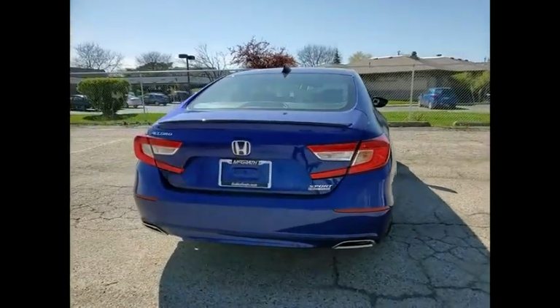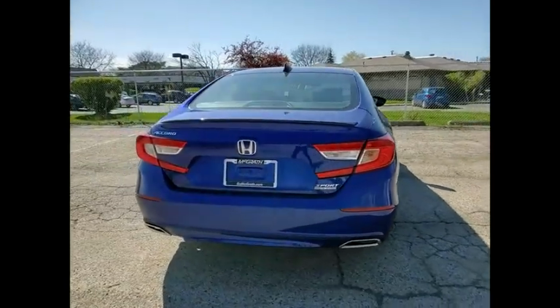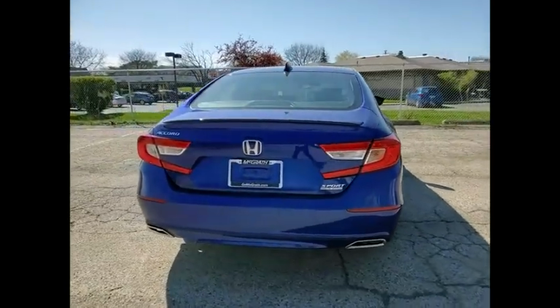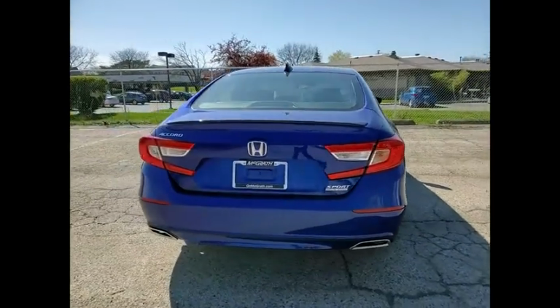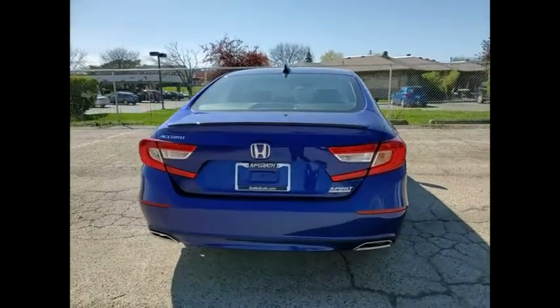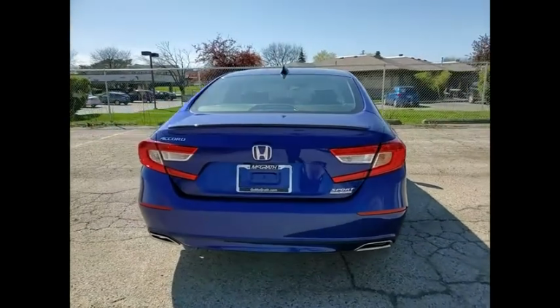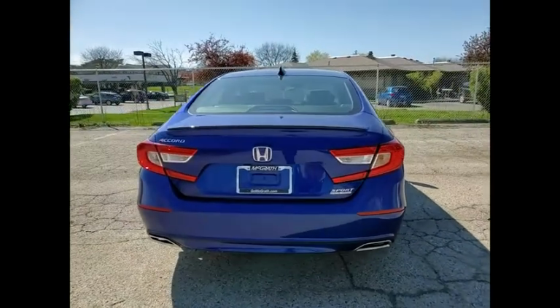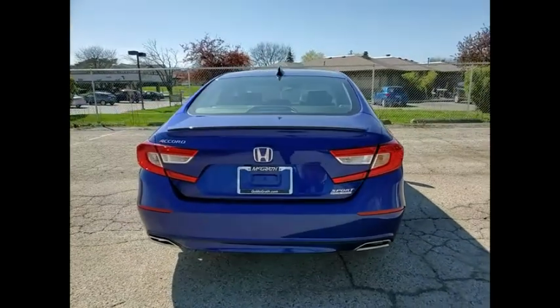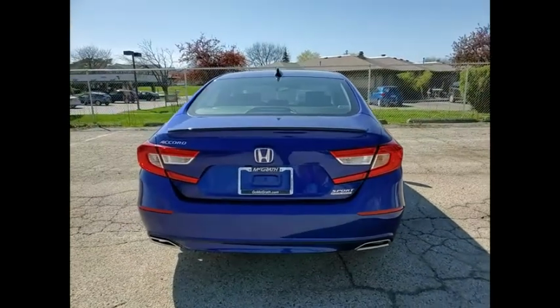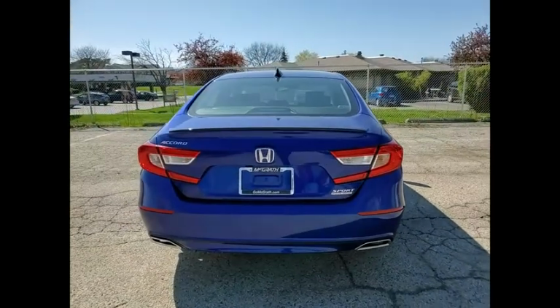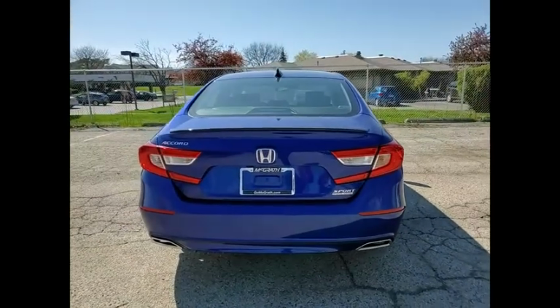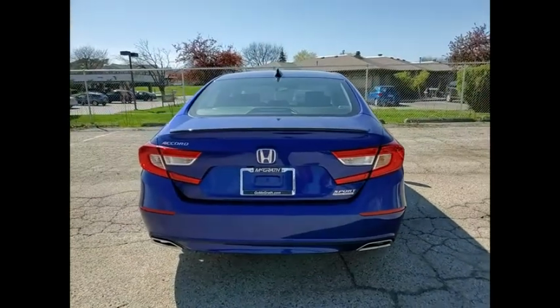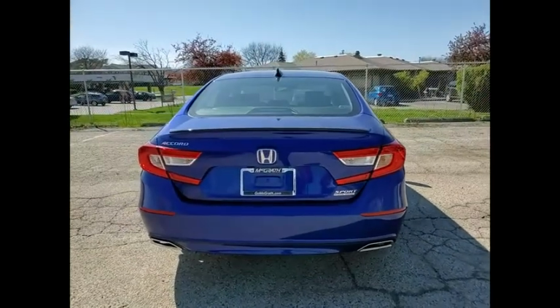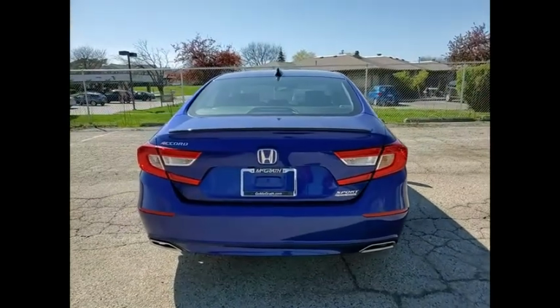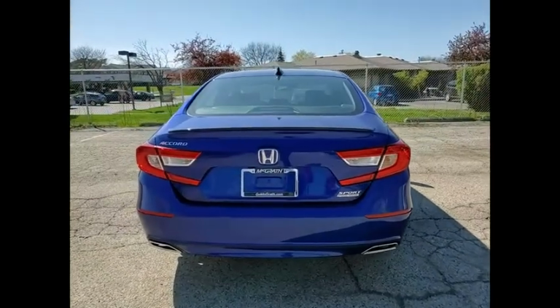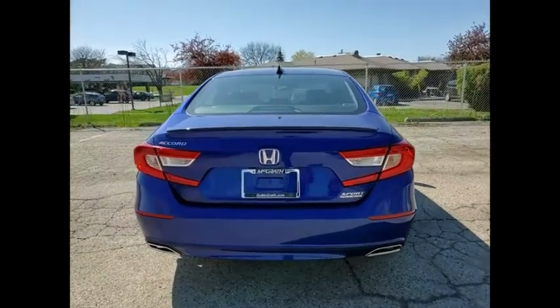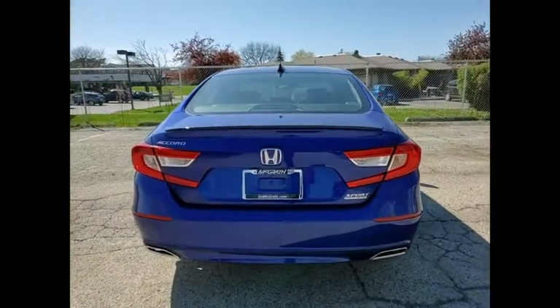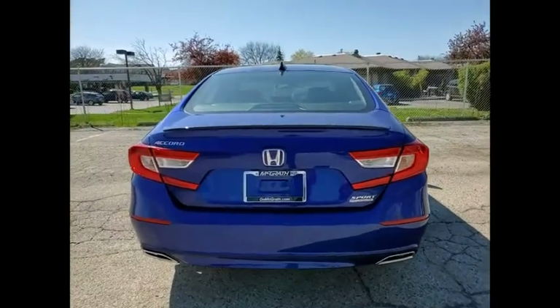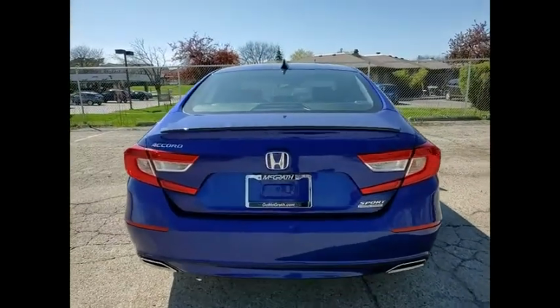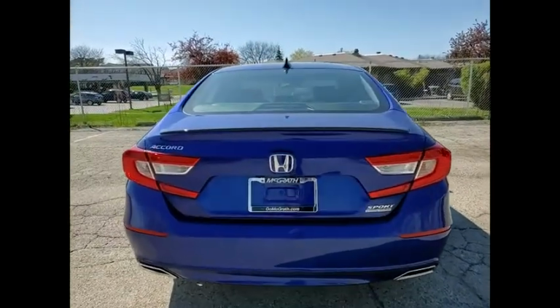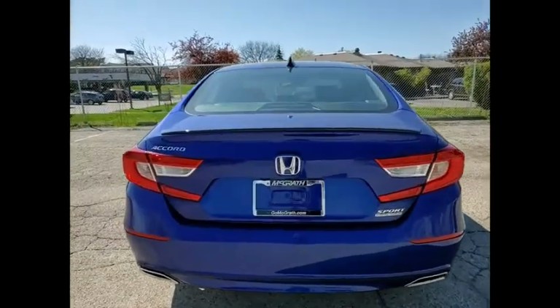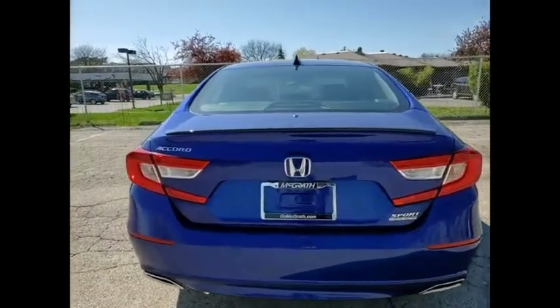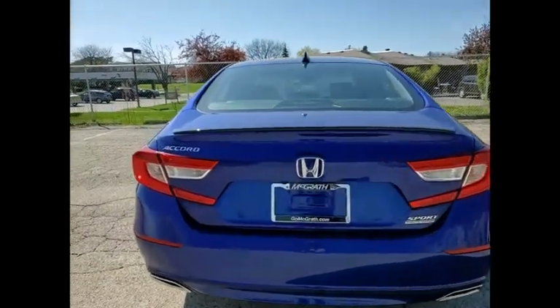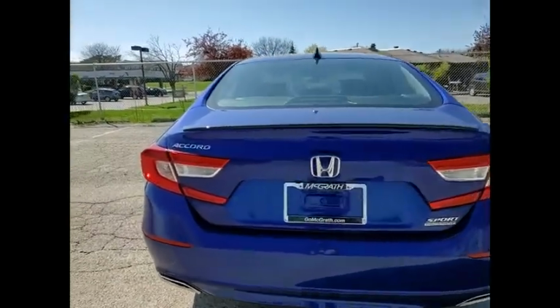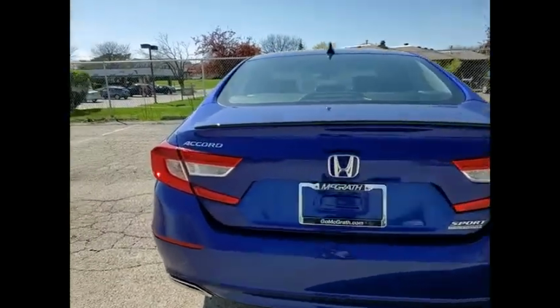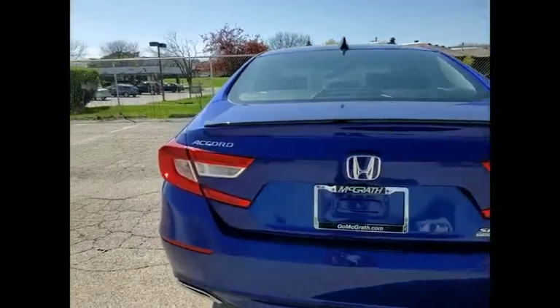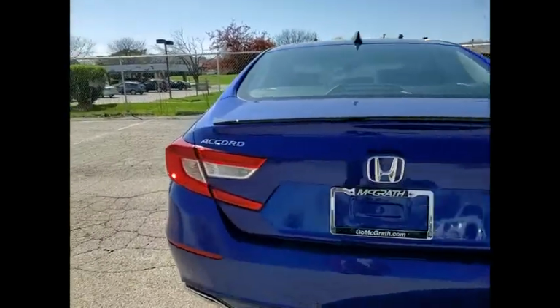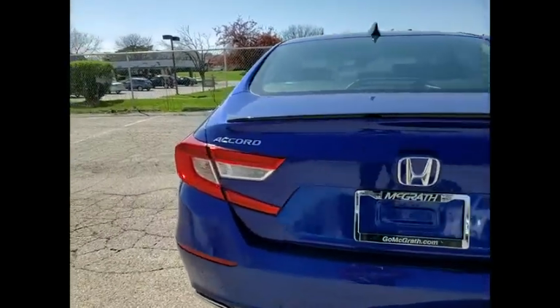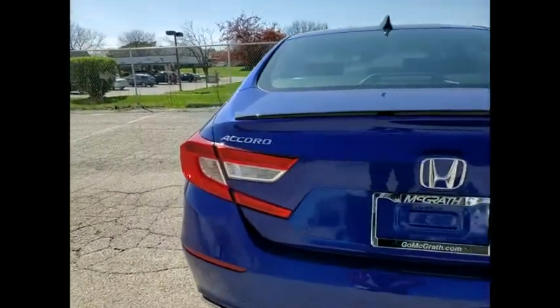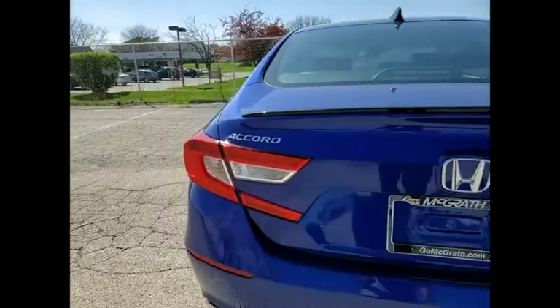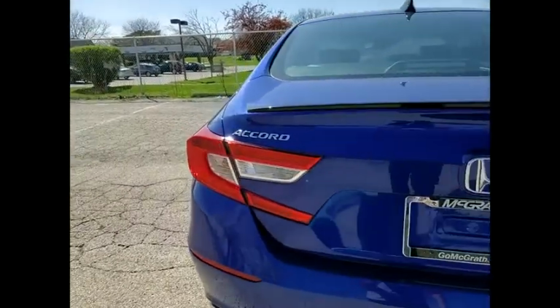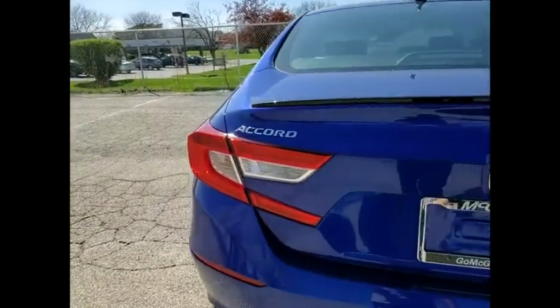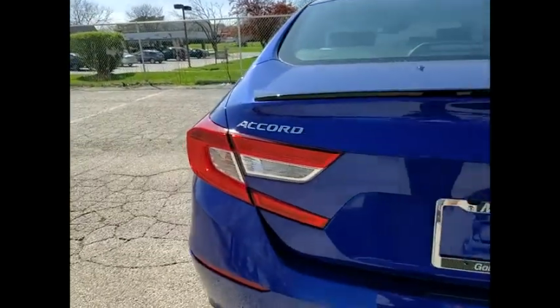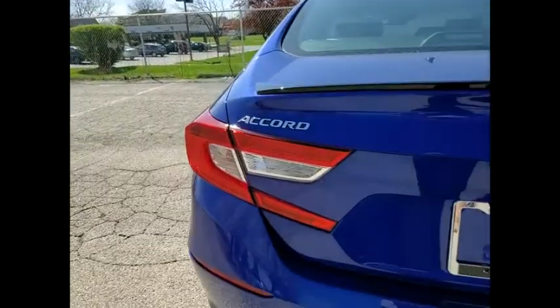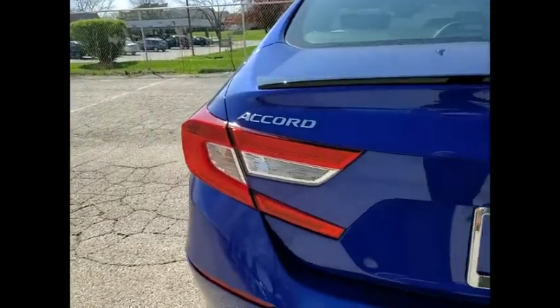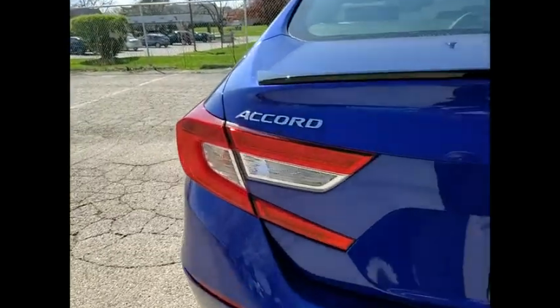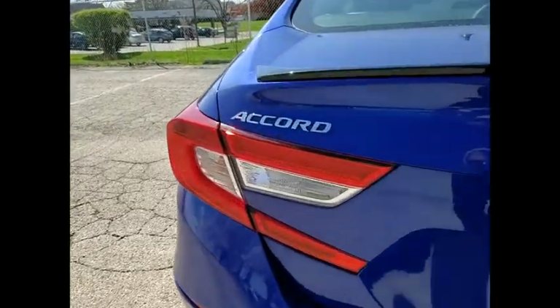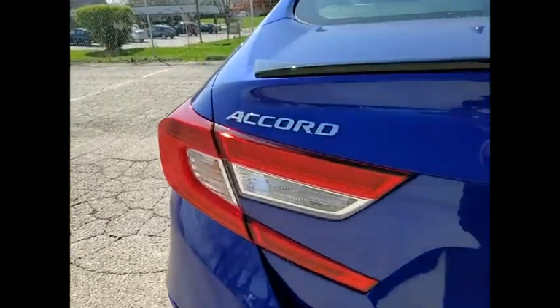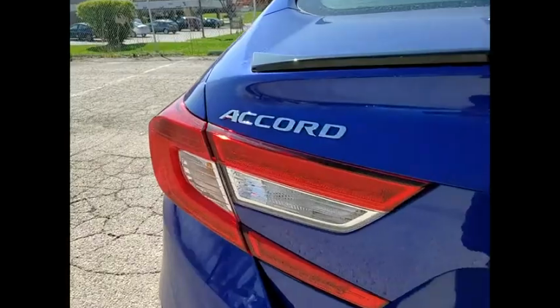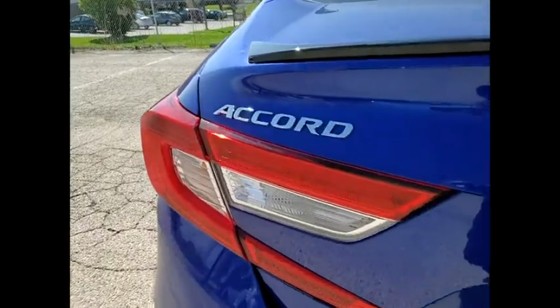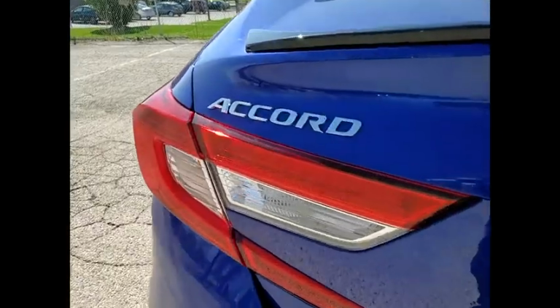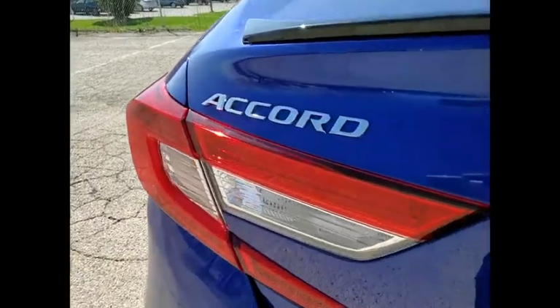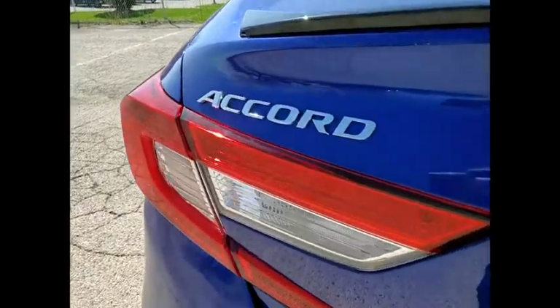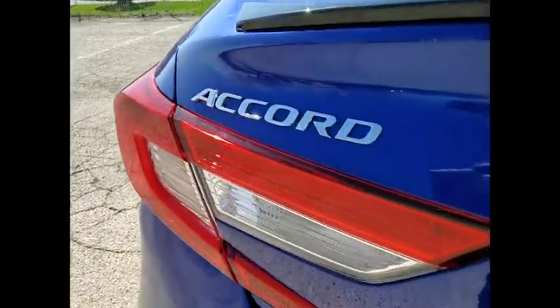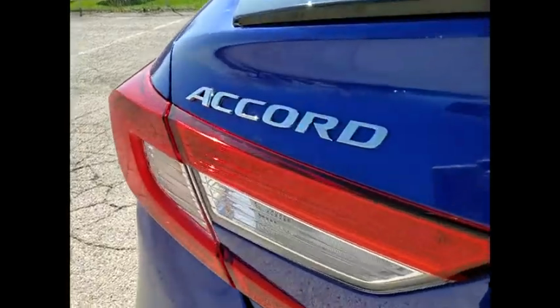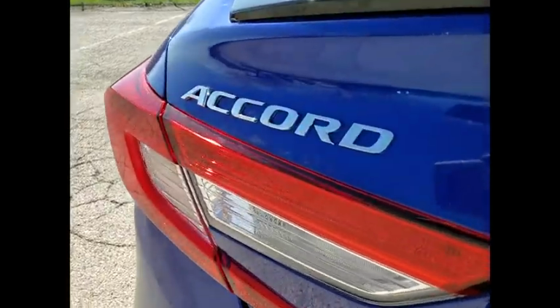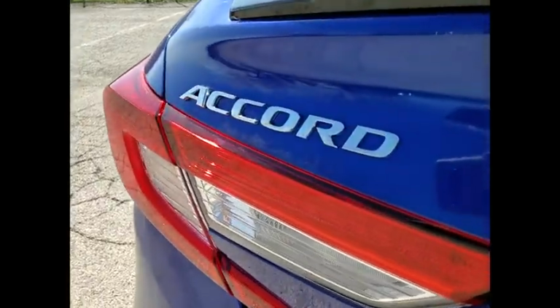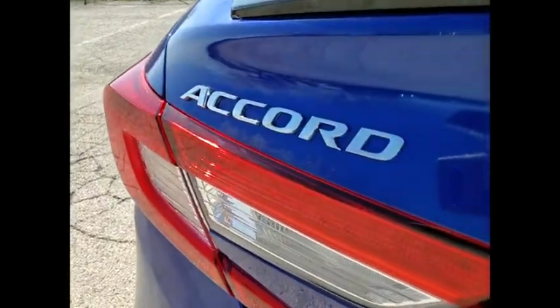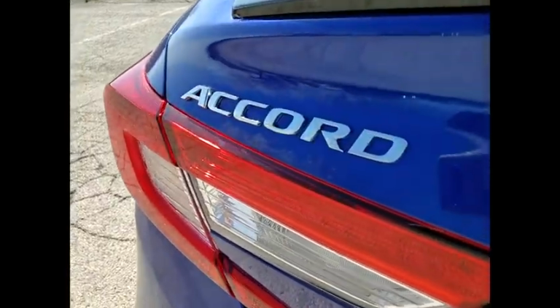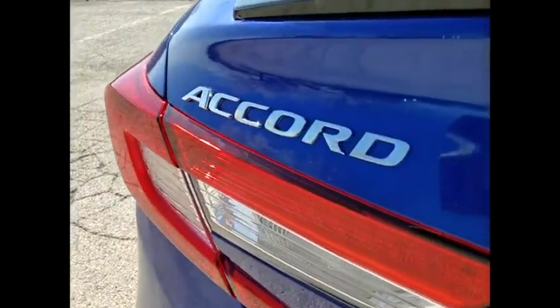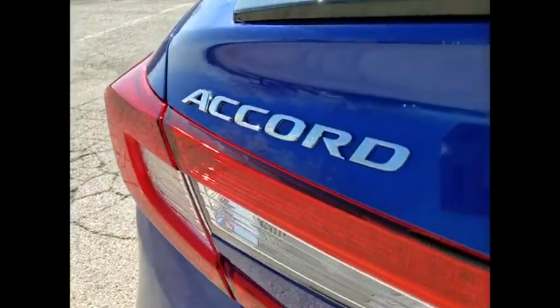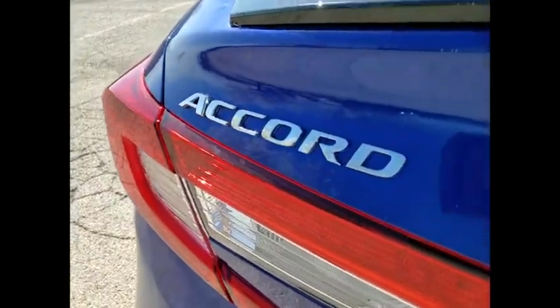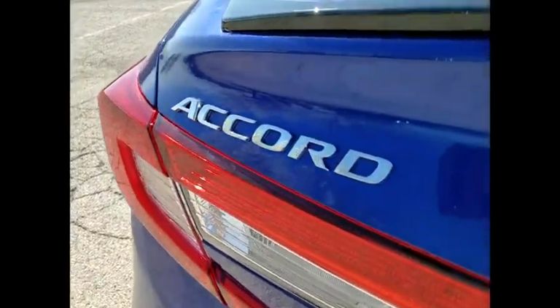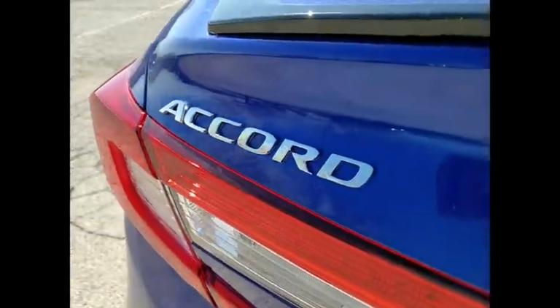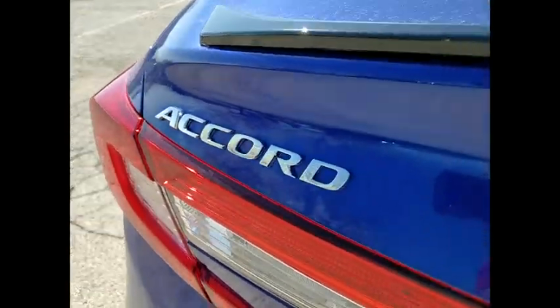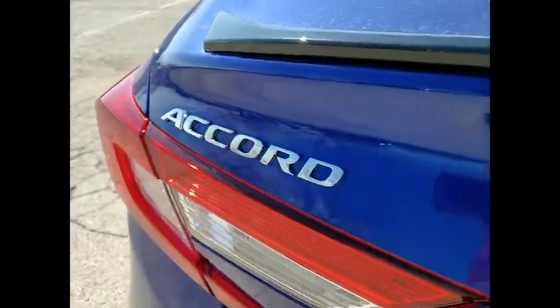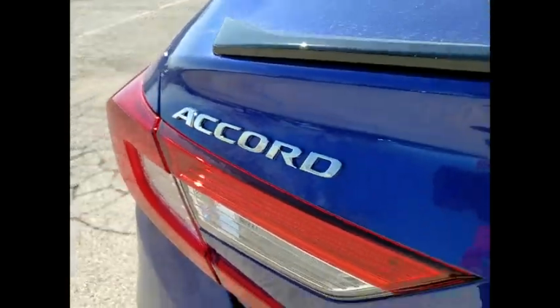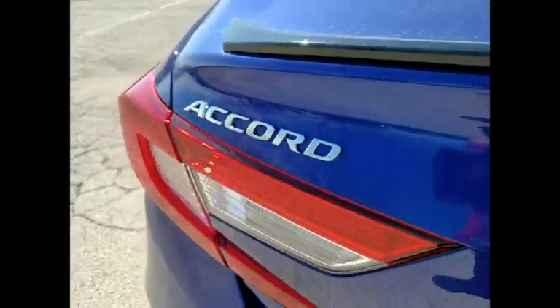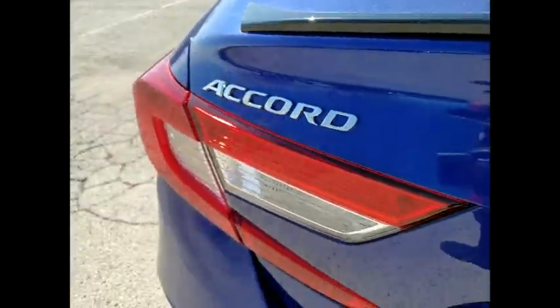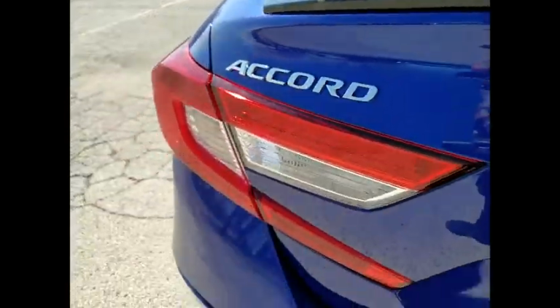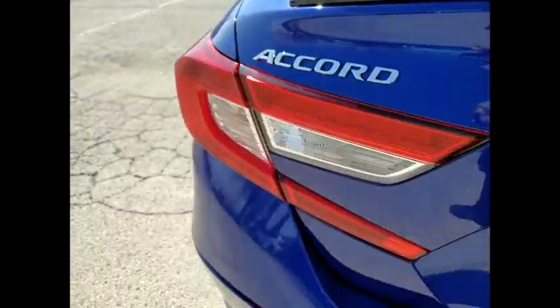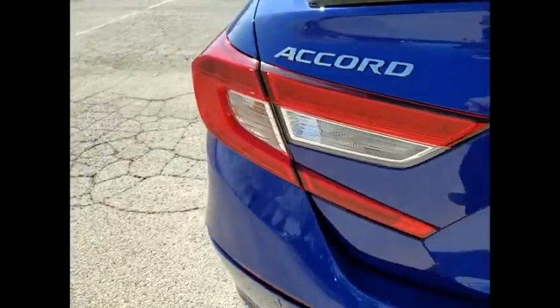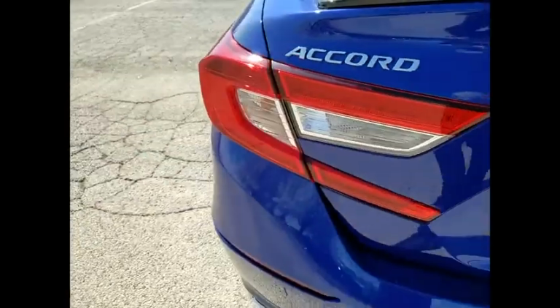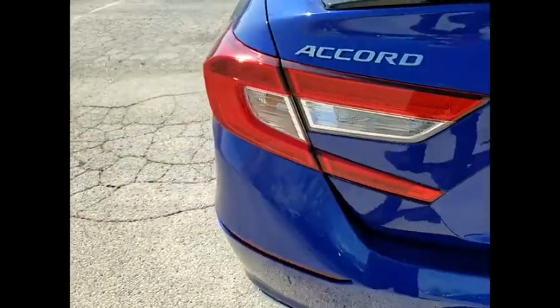Tire pressure monitor, turbocharged, heated mirrors, aluminum wheels, rear spoiler, brake assist.